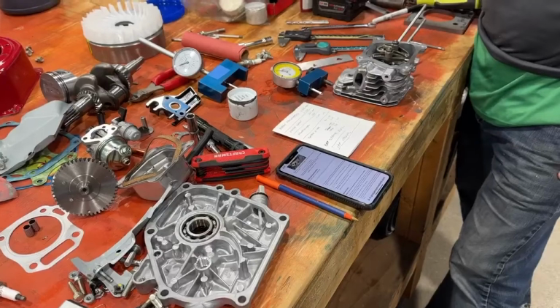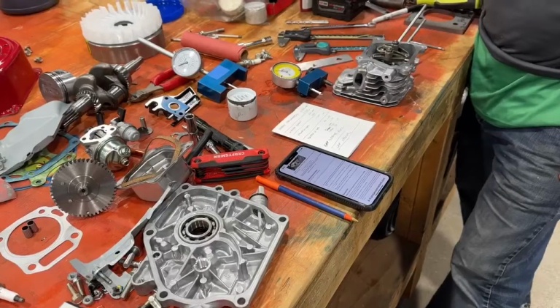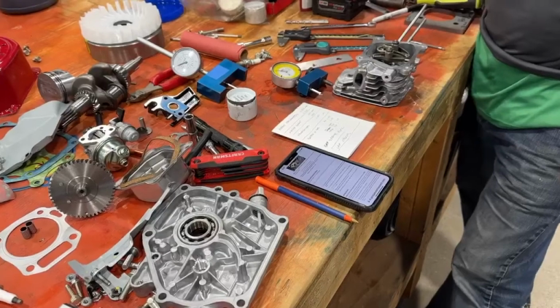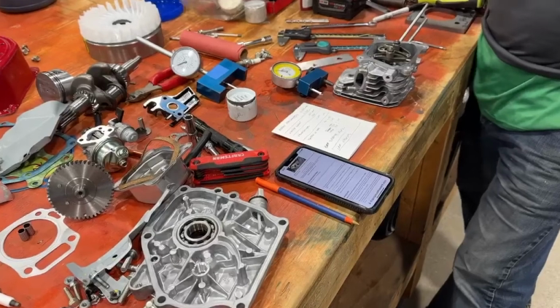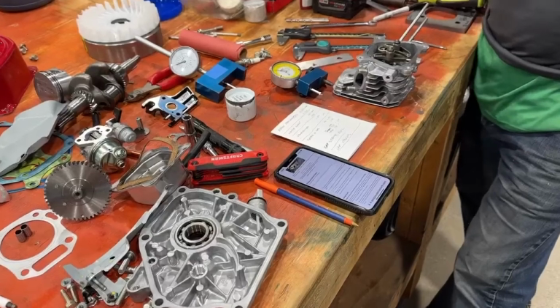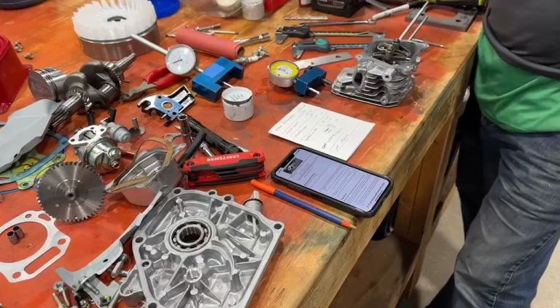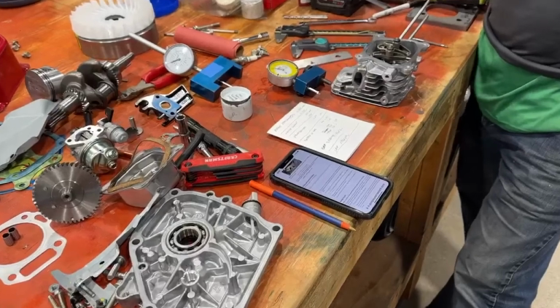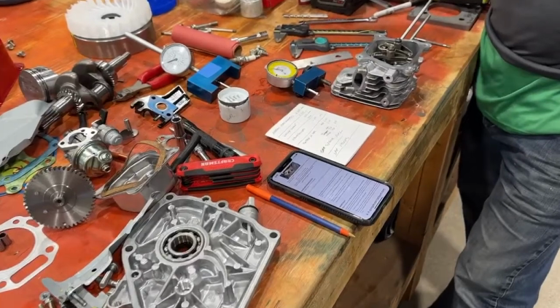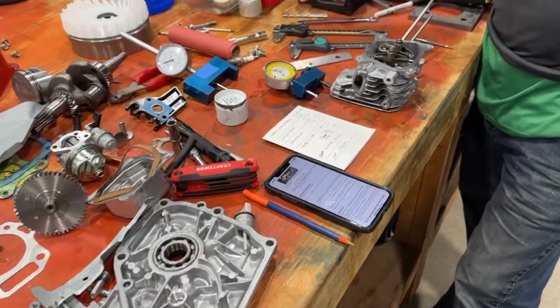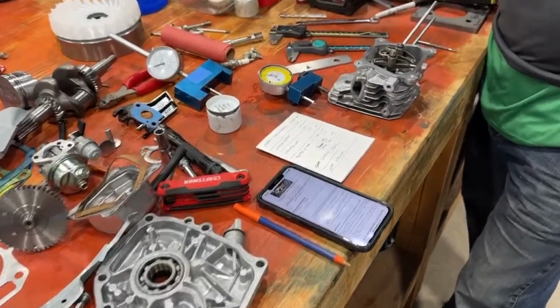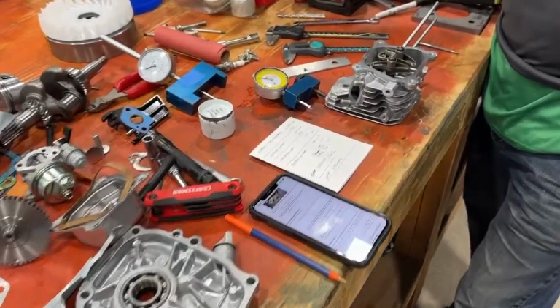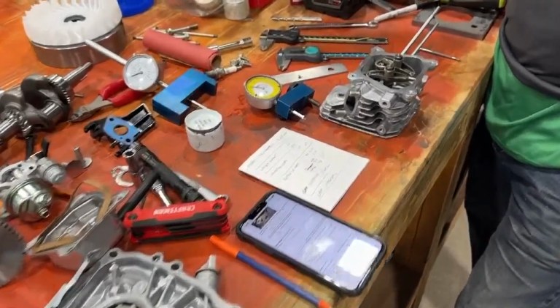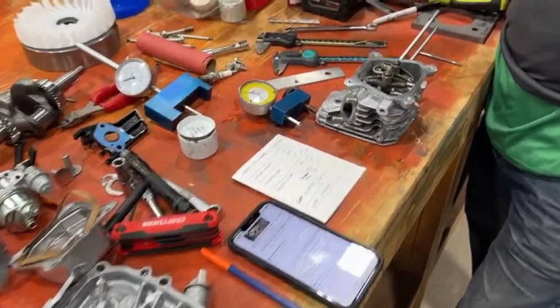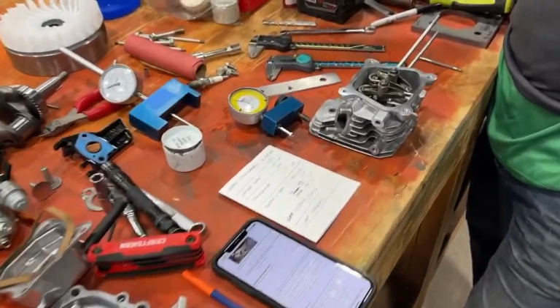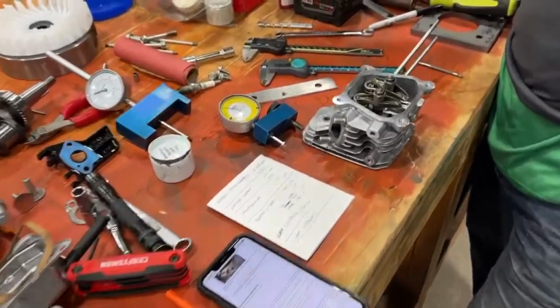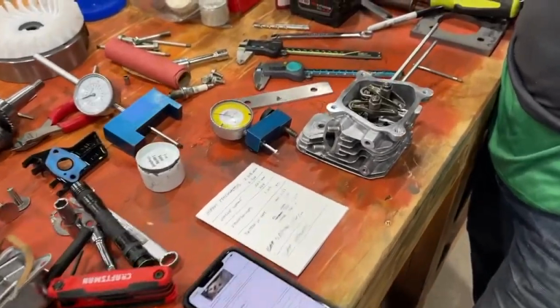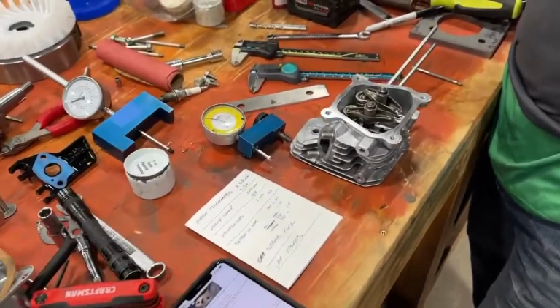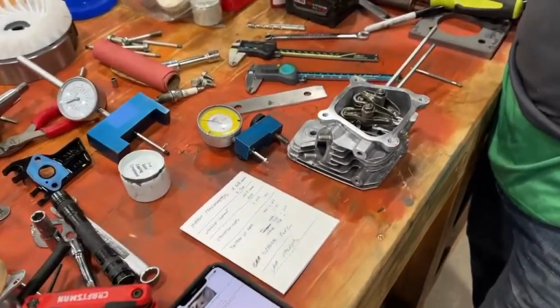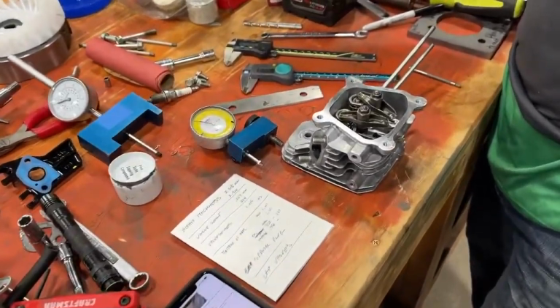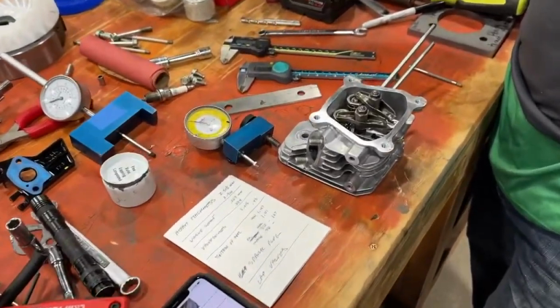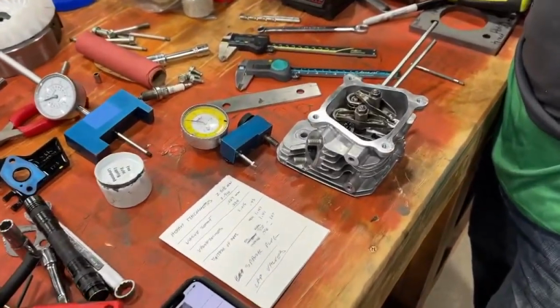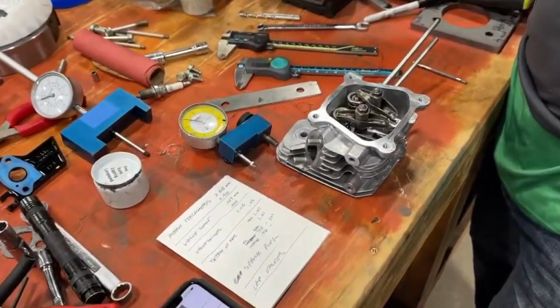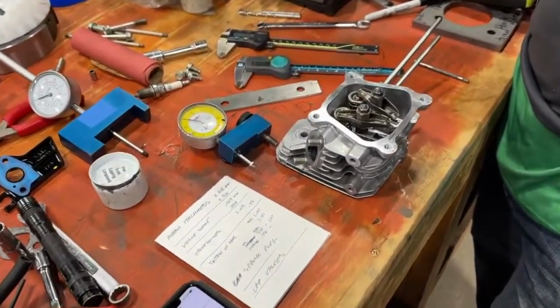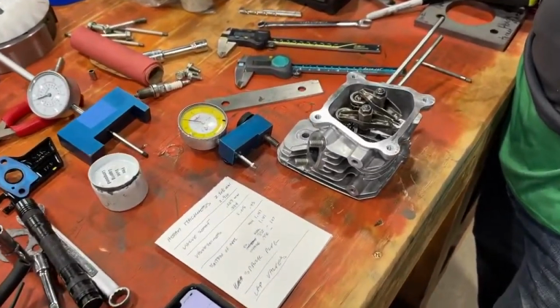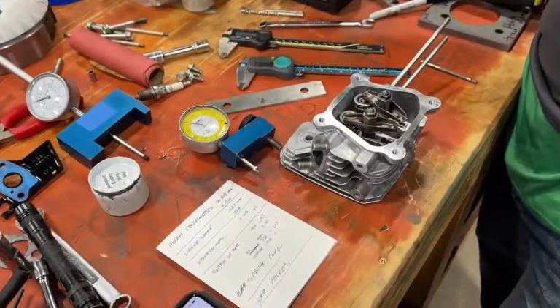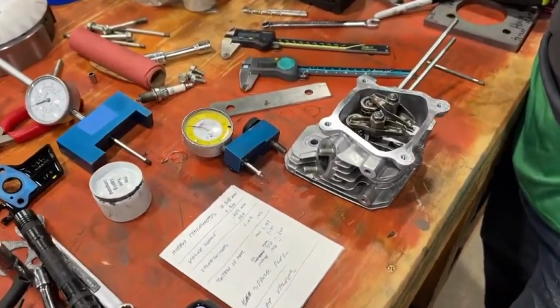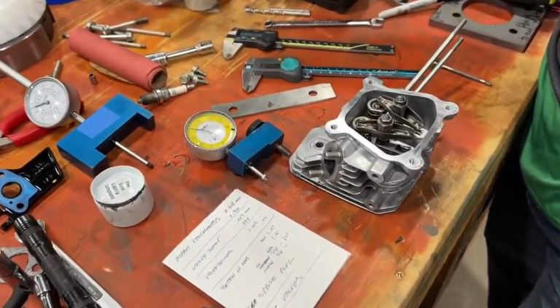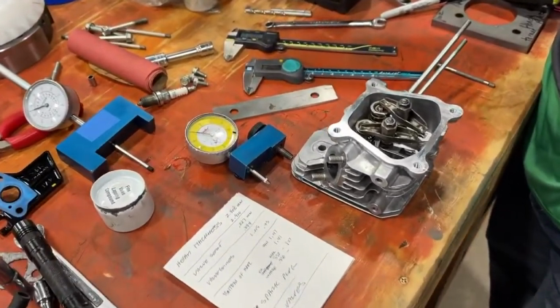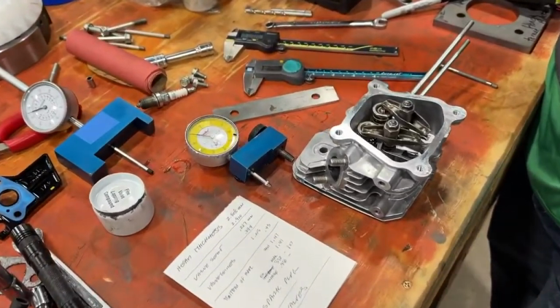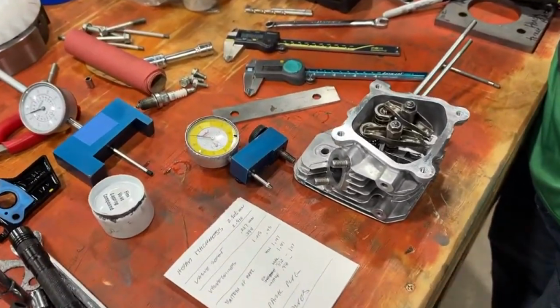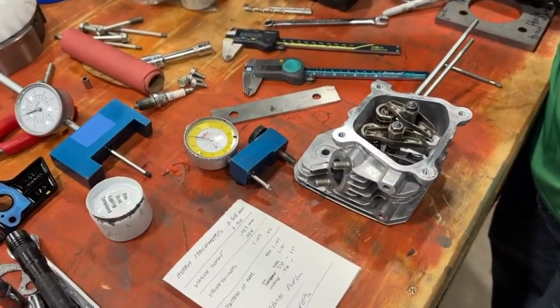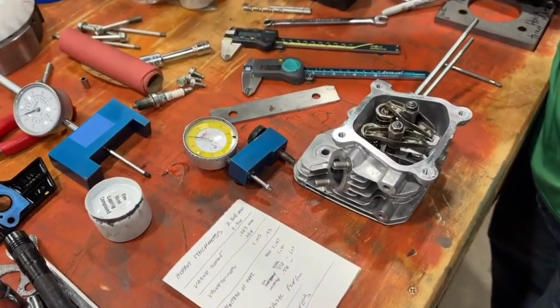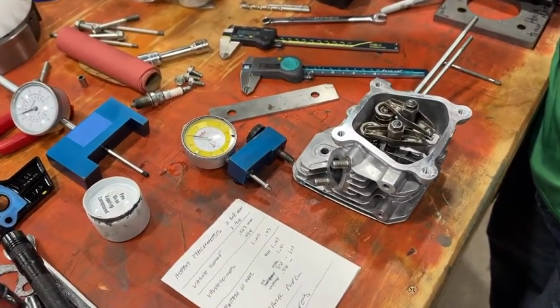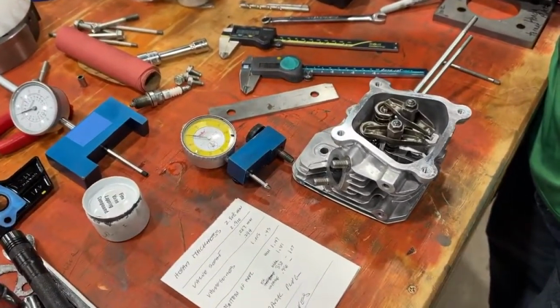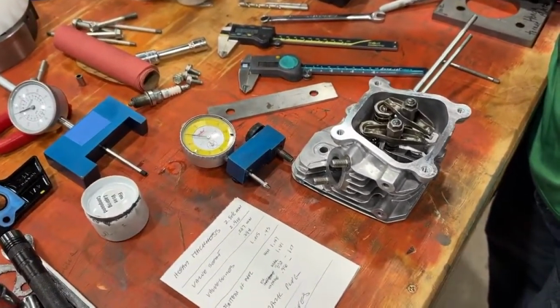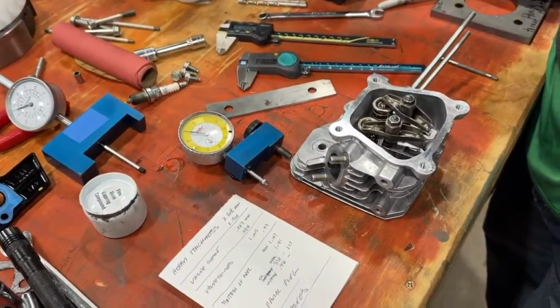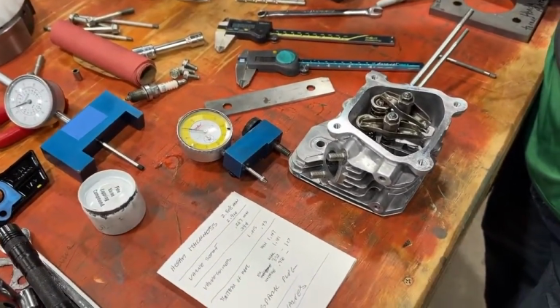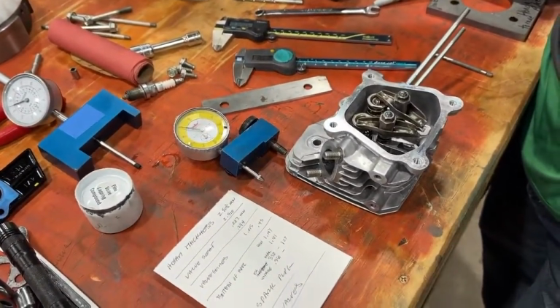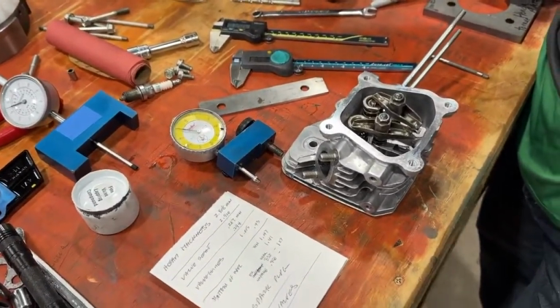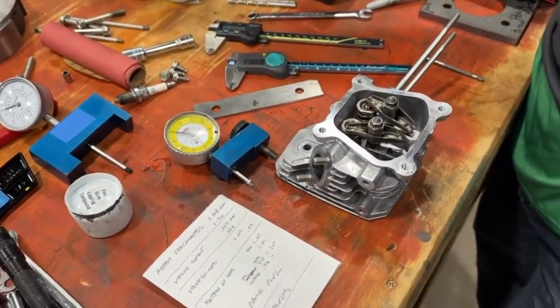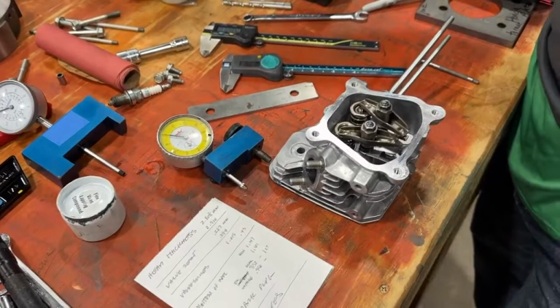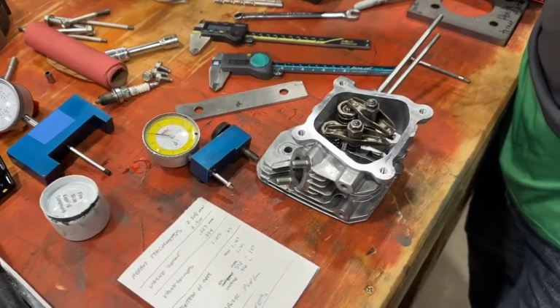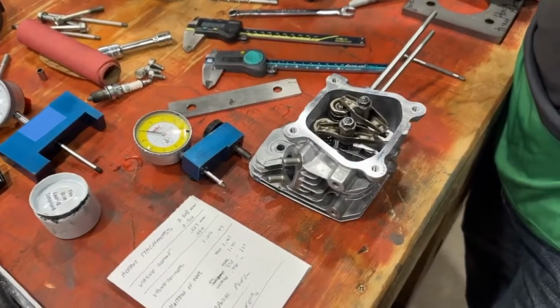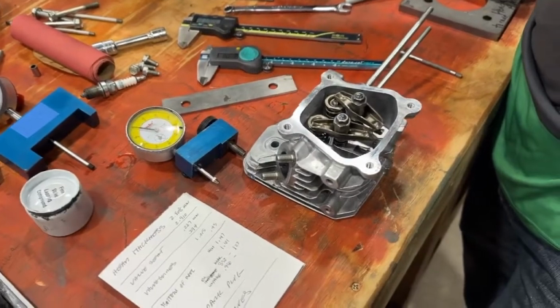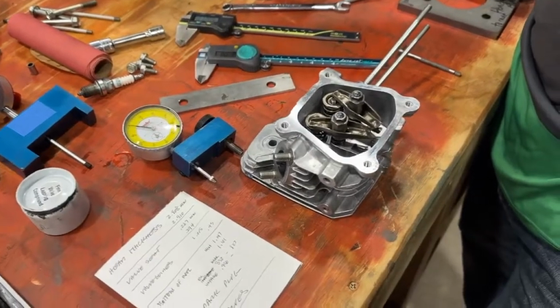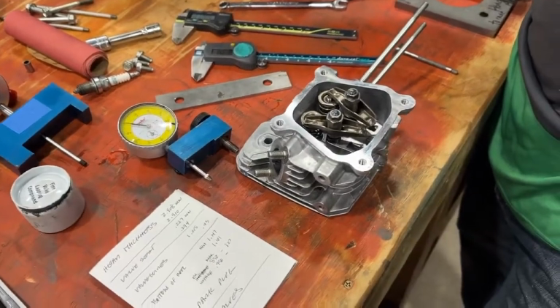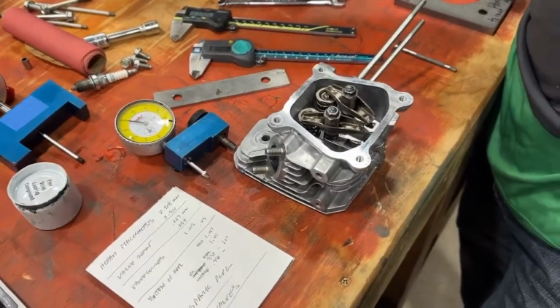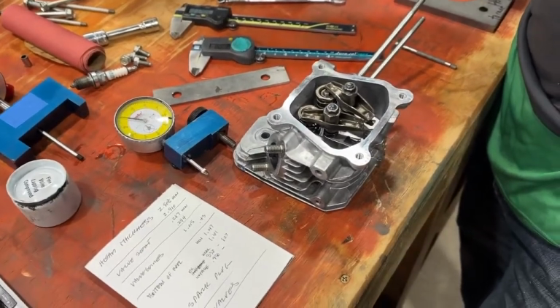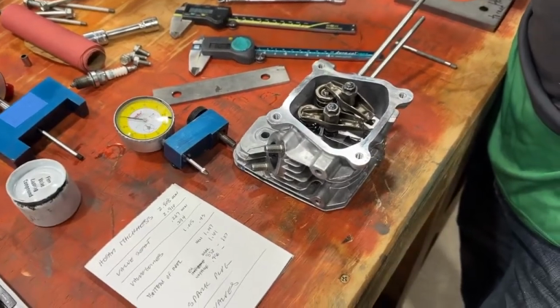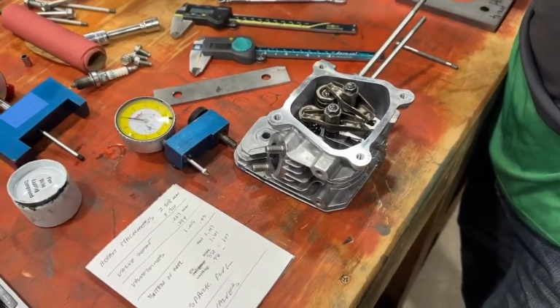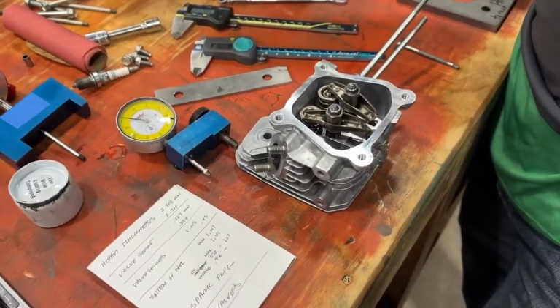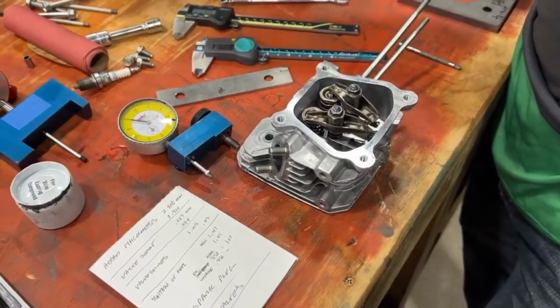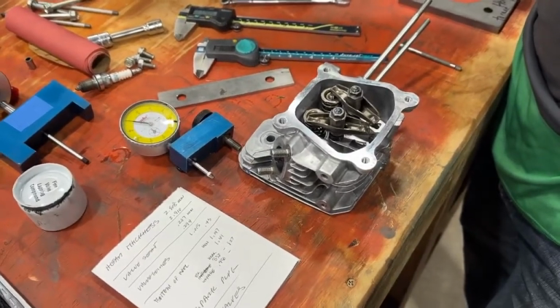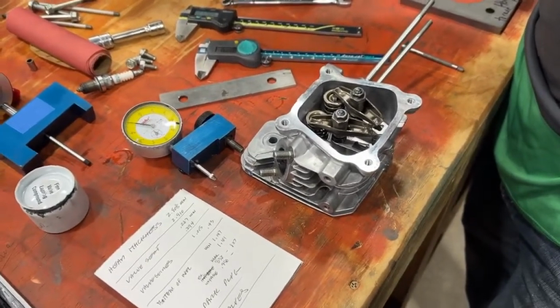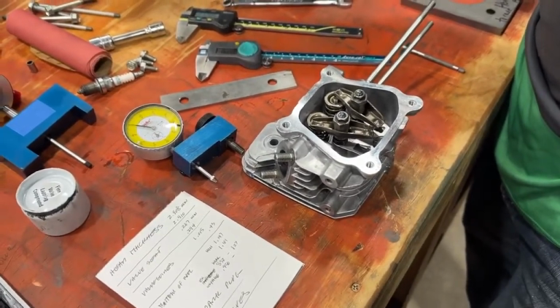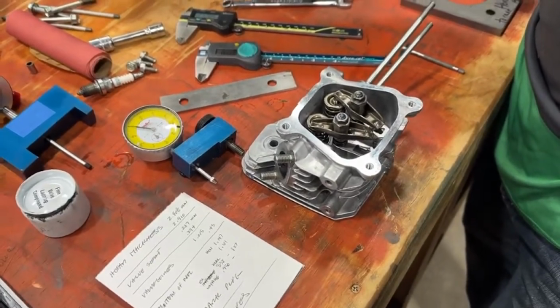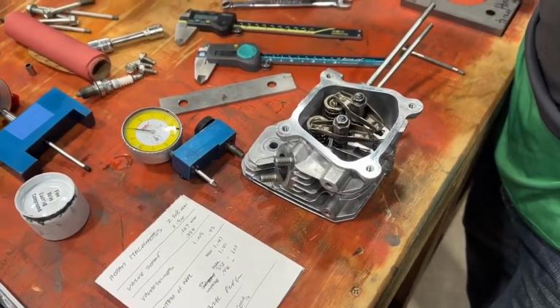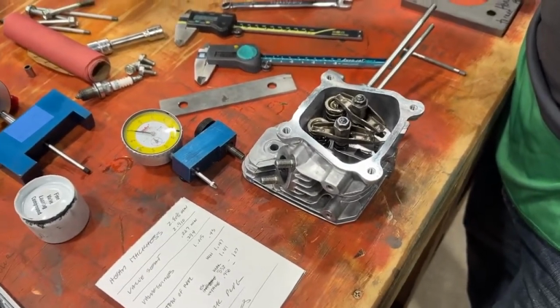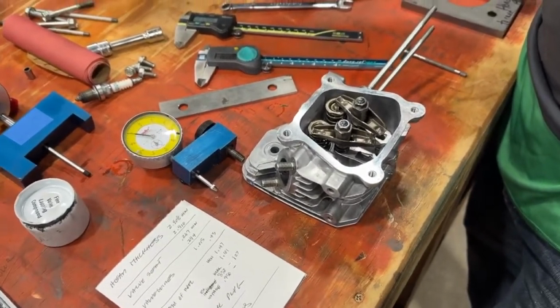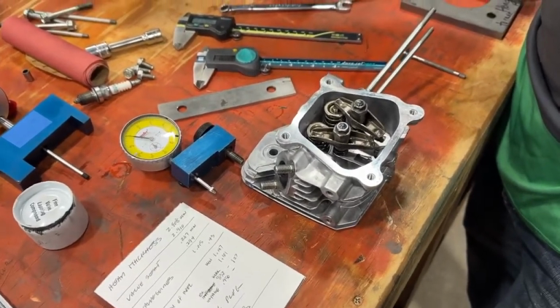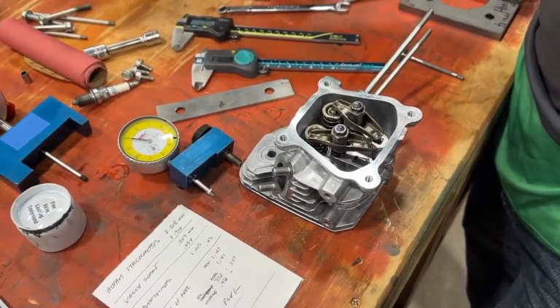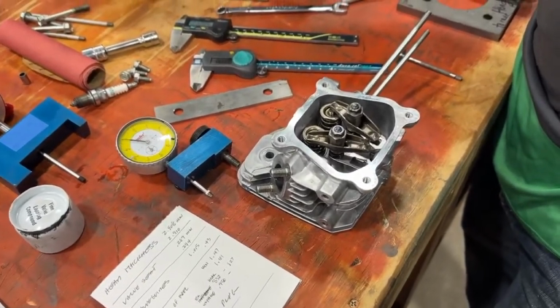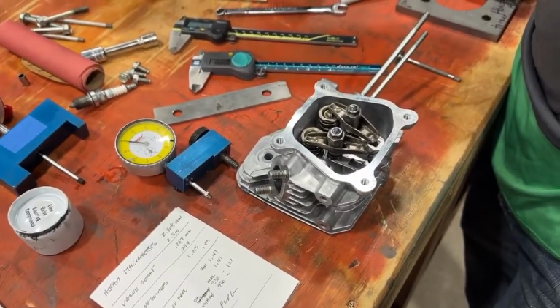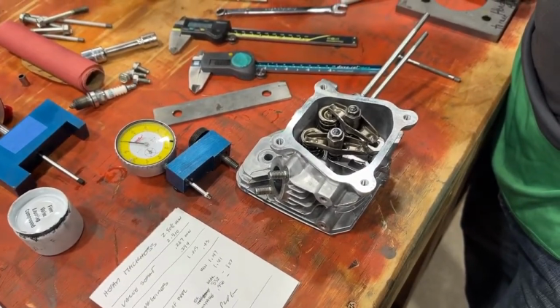Welcome back to the Home of Crybaby Performance. We'll continue on with our 160 build. Now we're going to talk about the head.